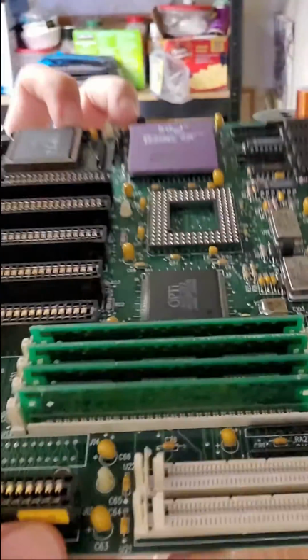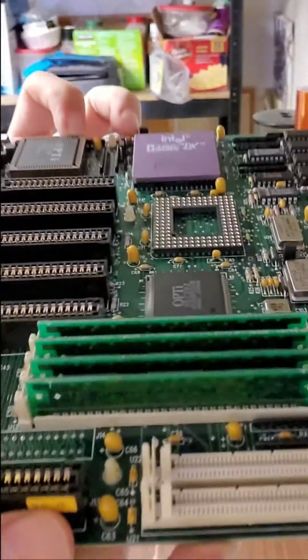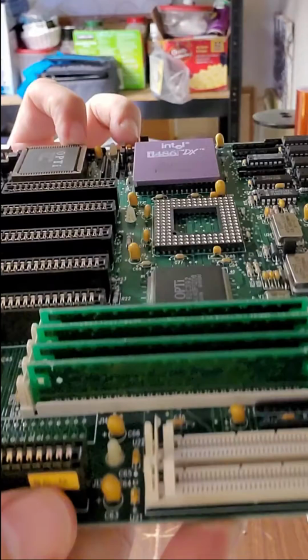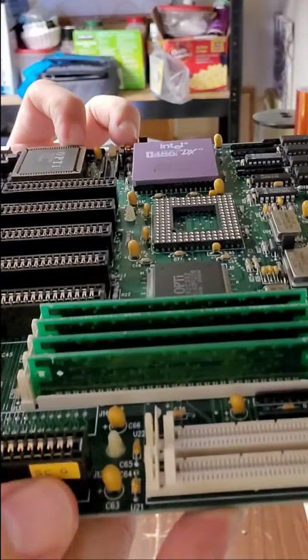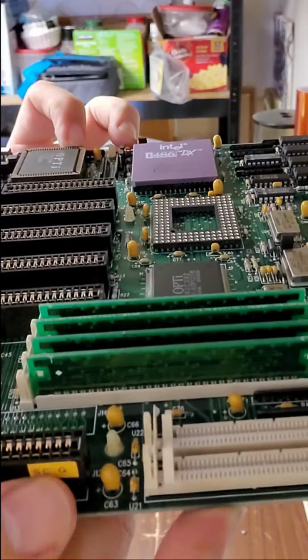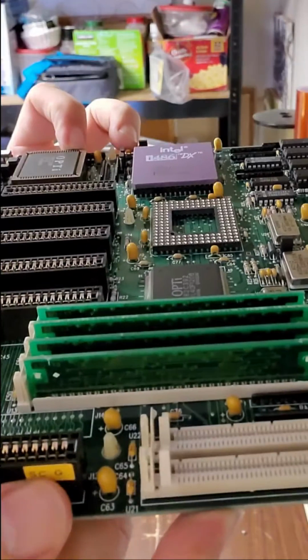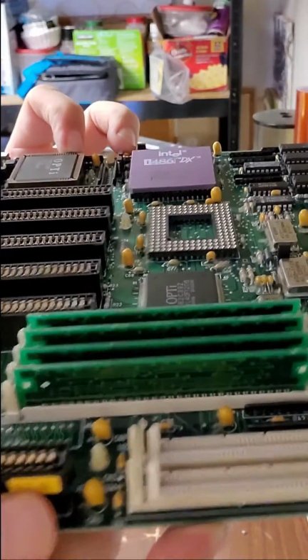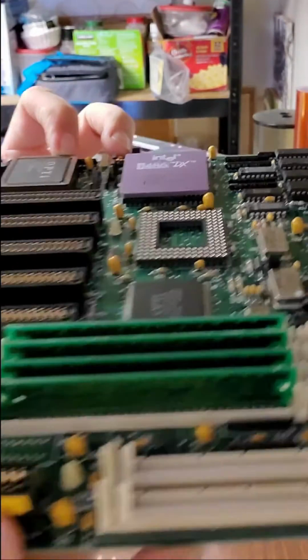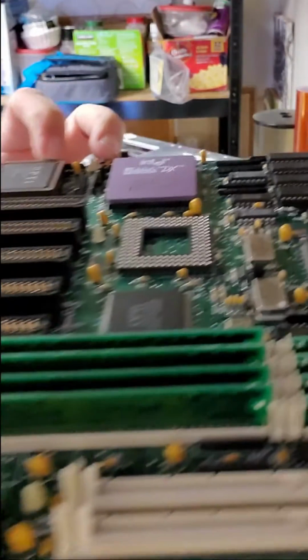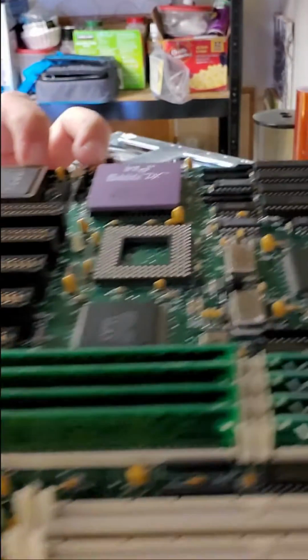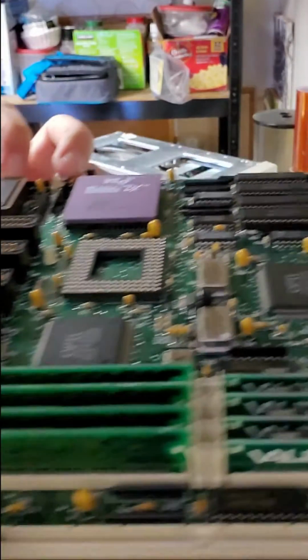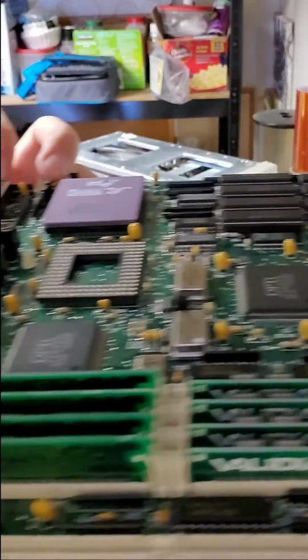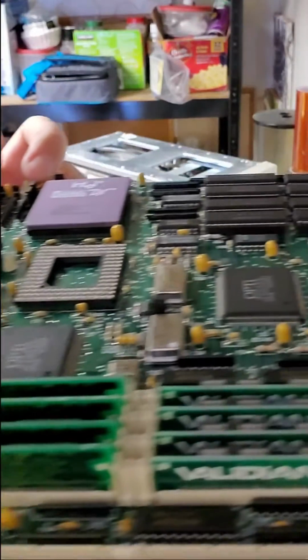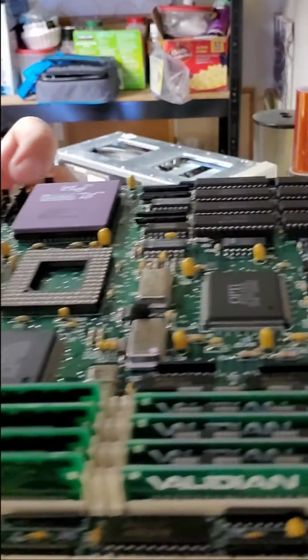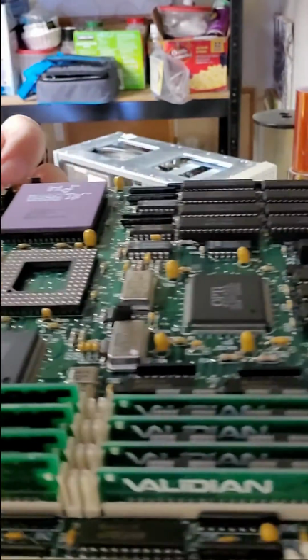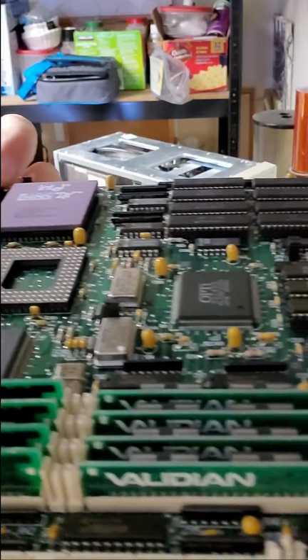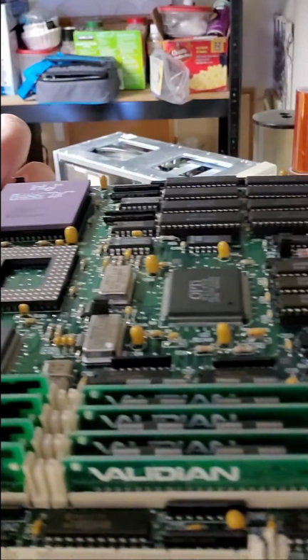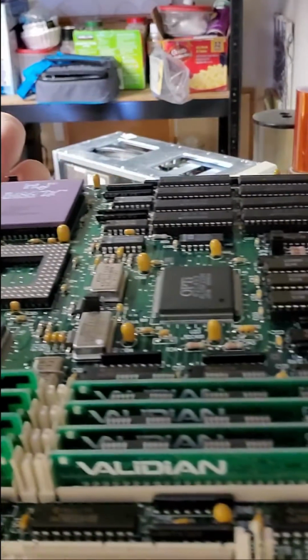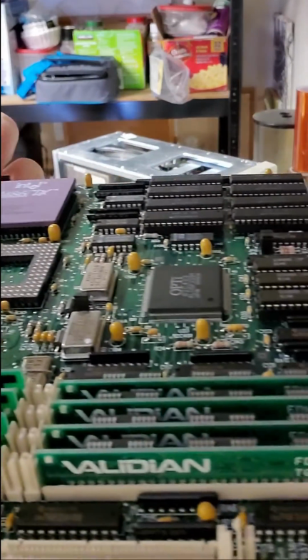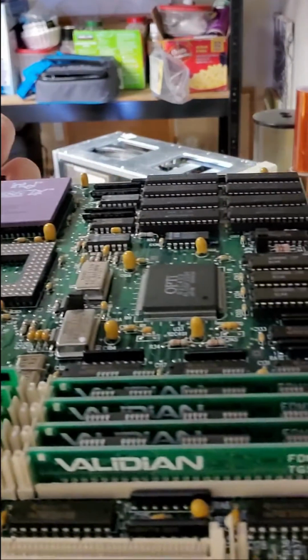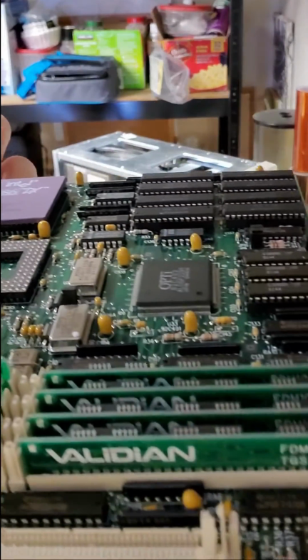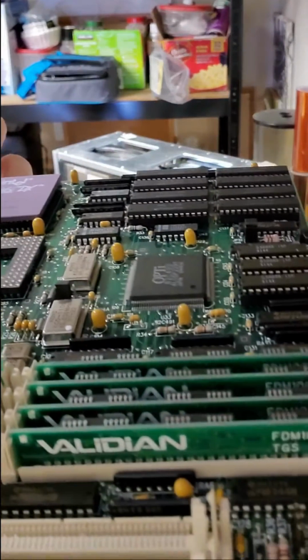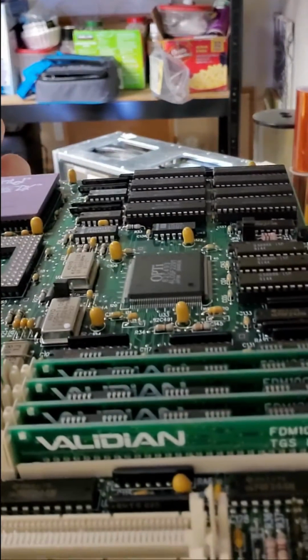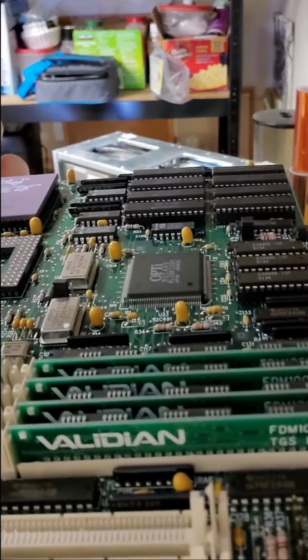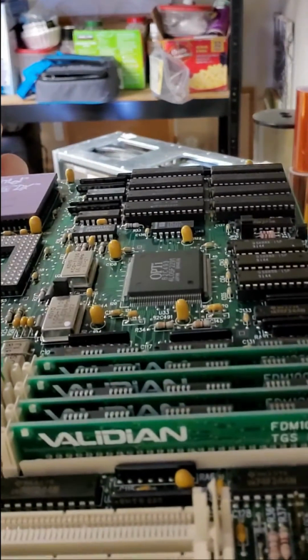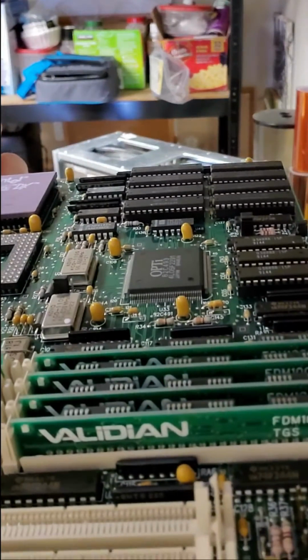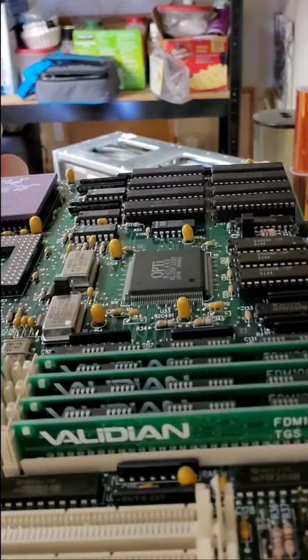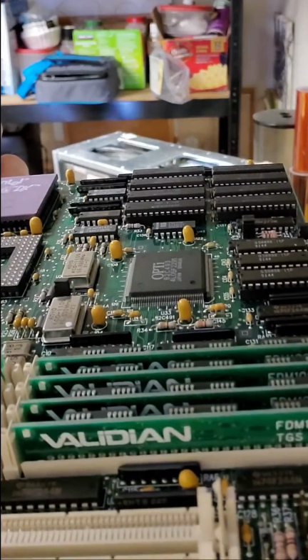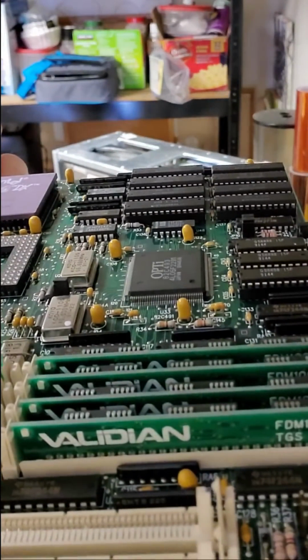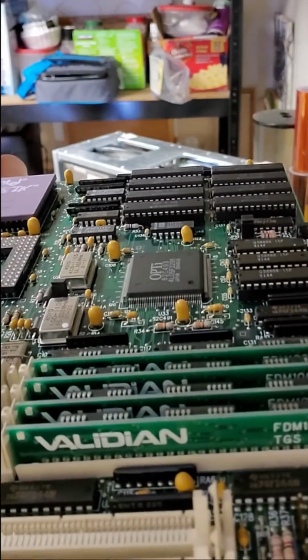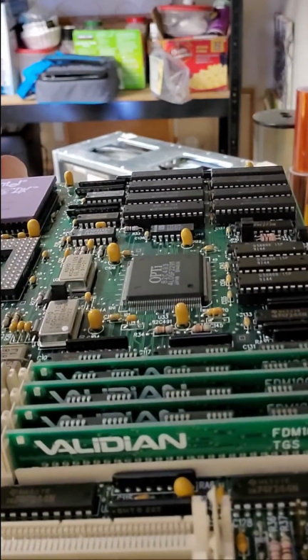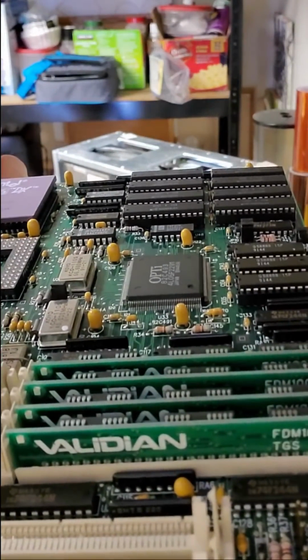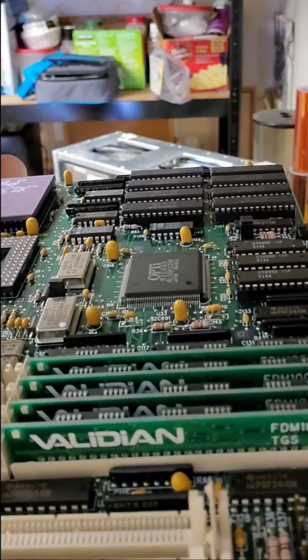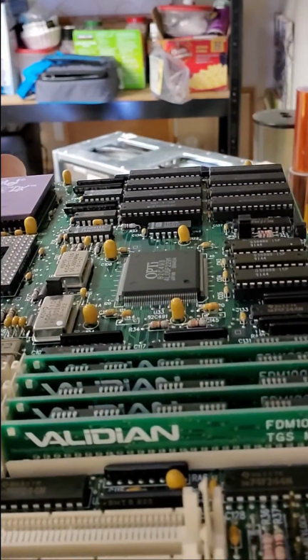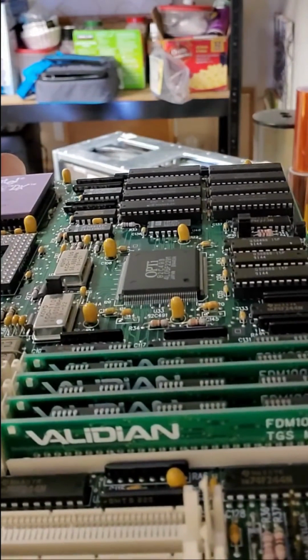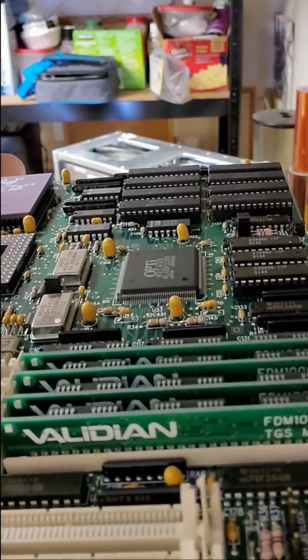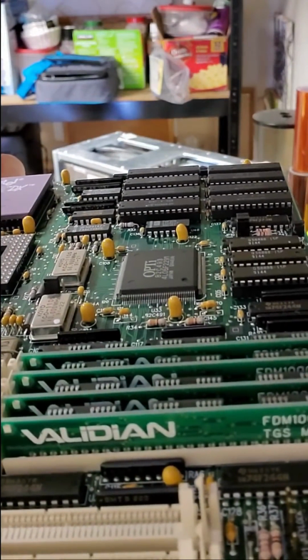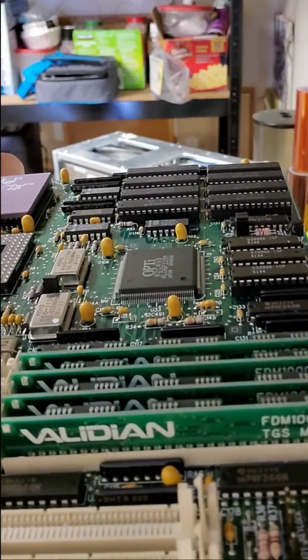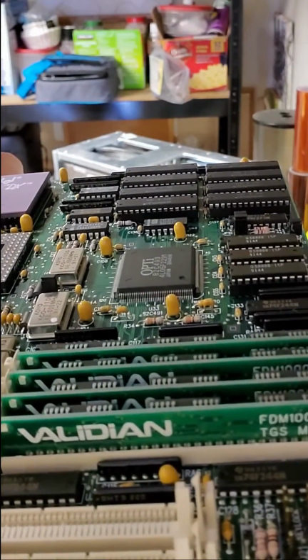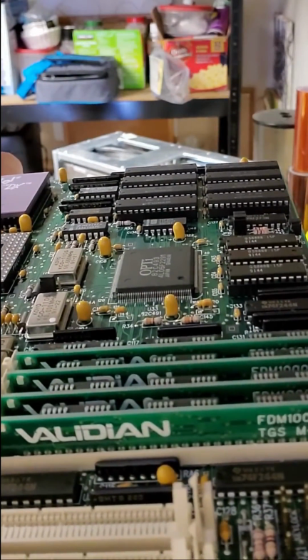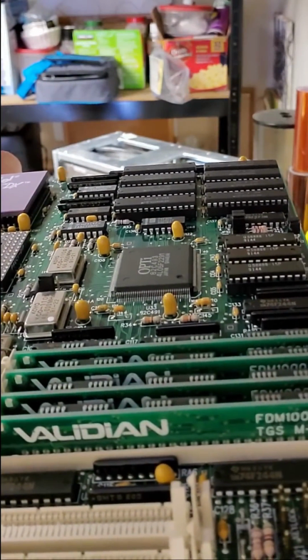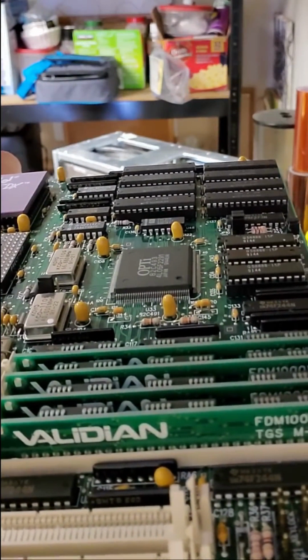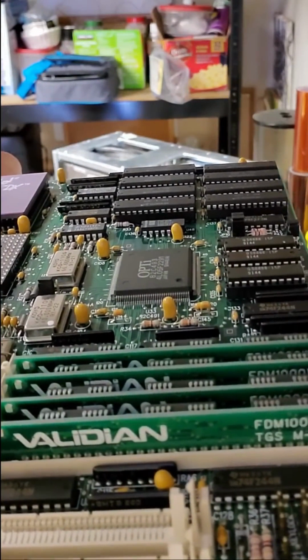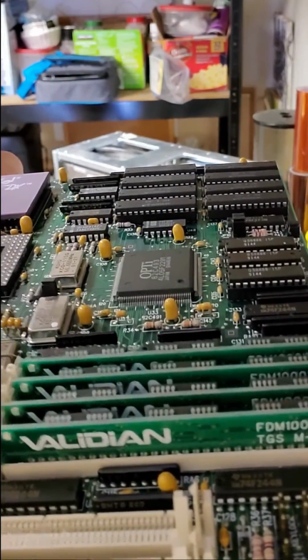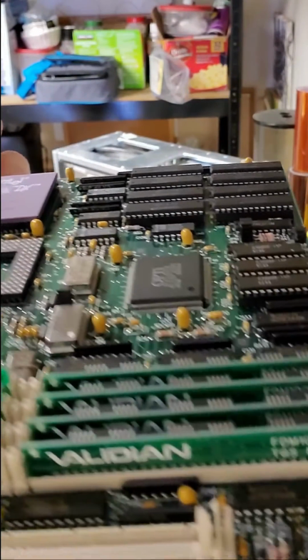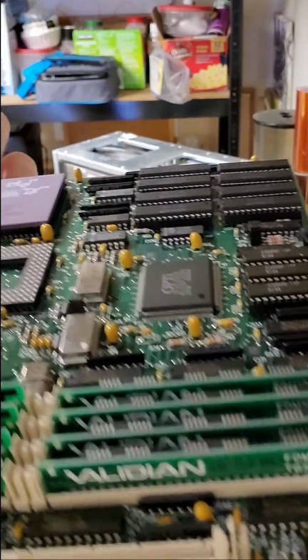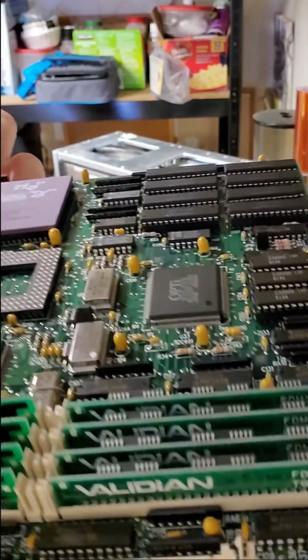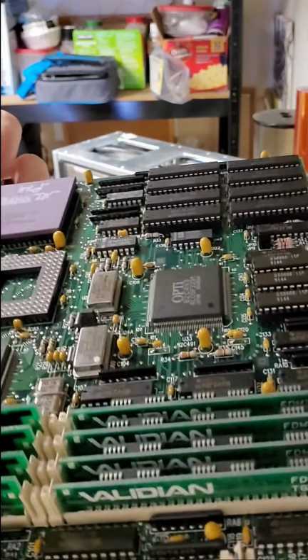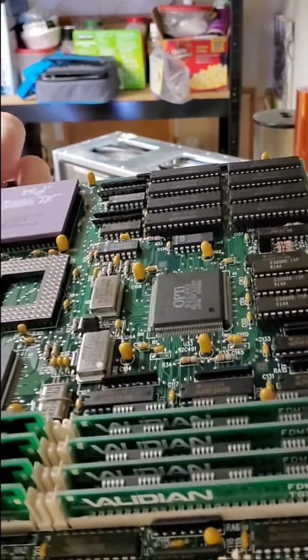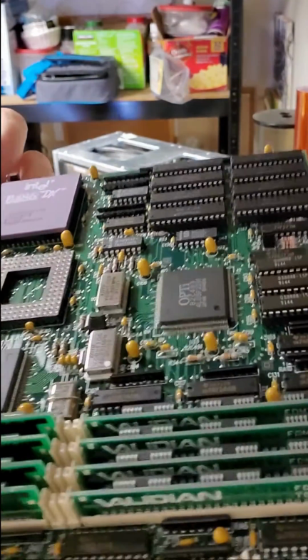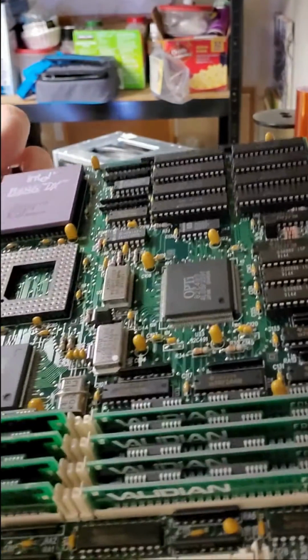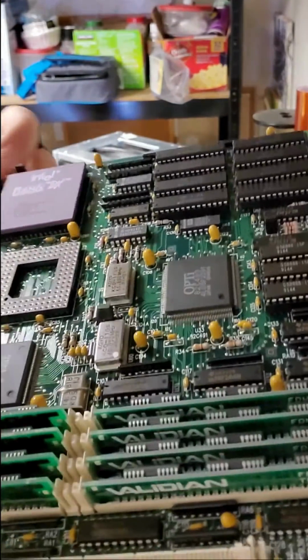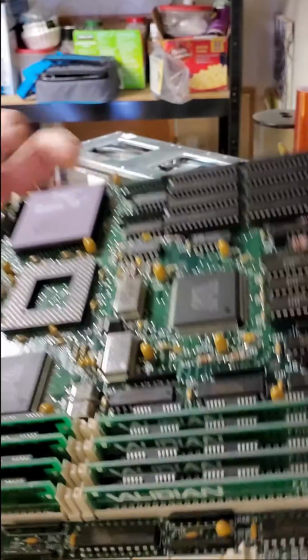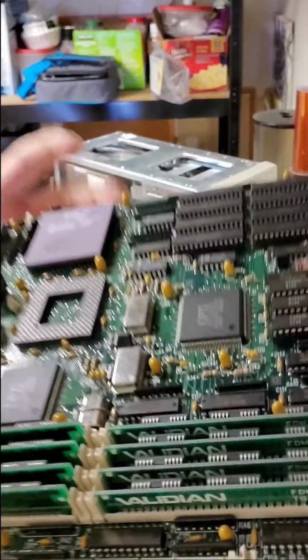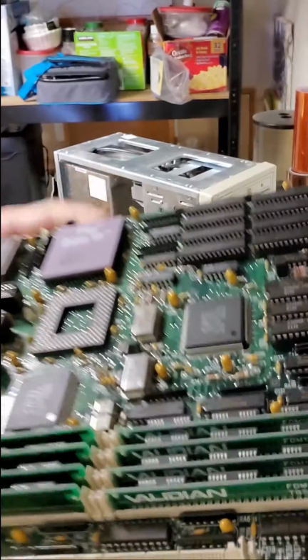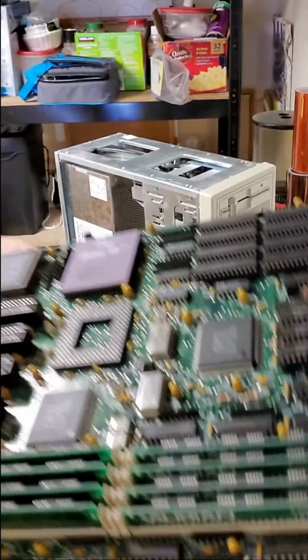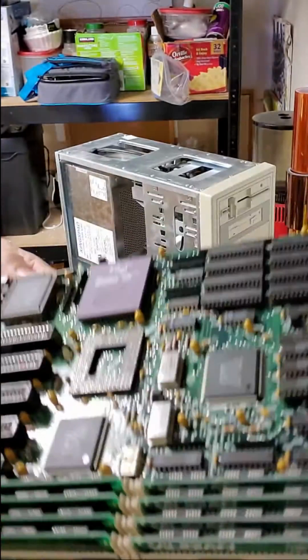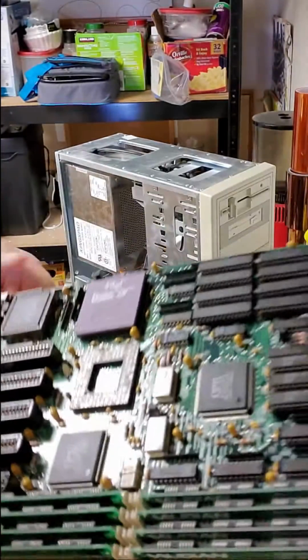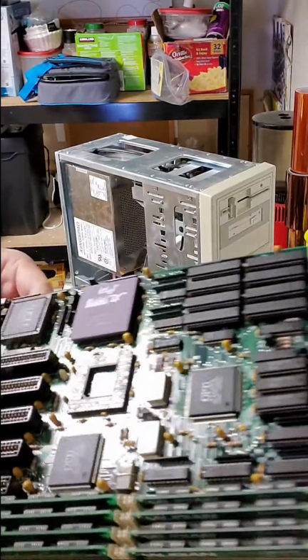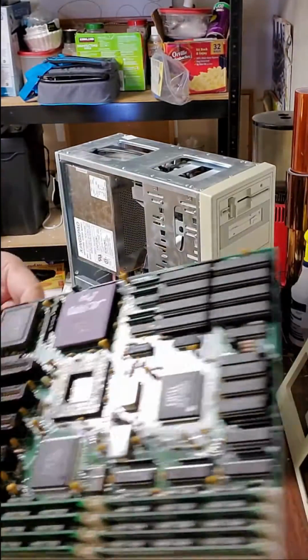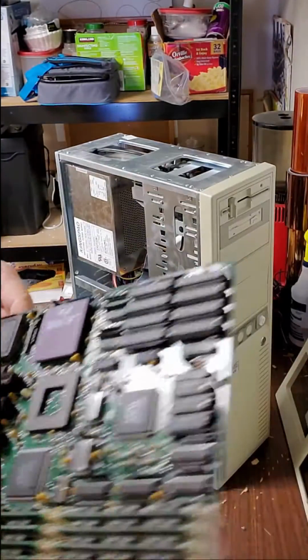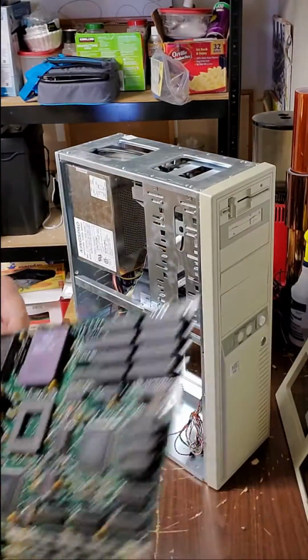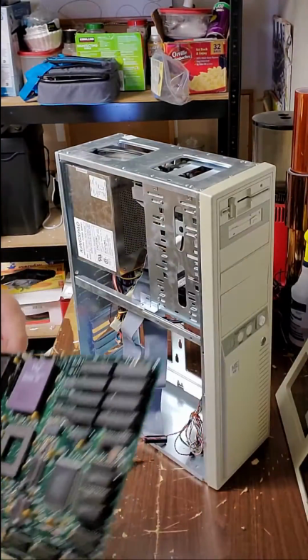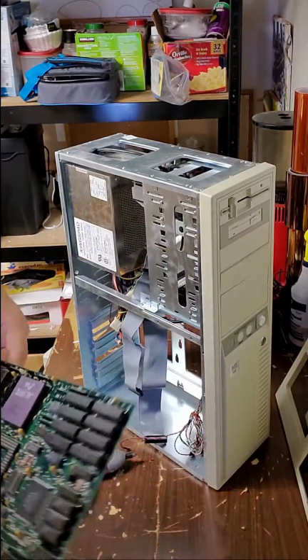And the 30 pin SIM modules — that was probably quite a few hundred dollars worth of SIM back then.